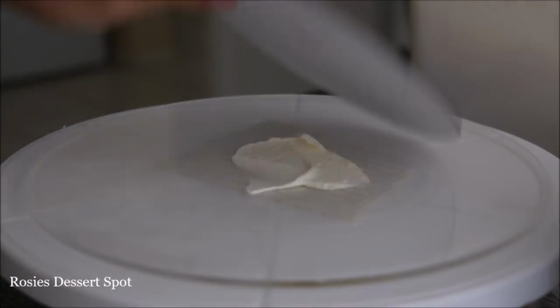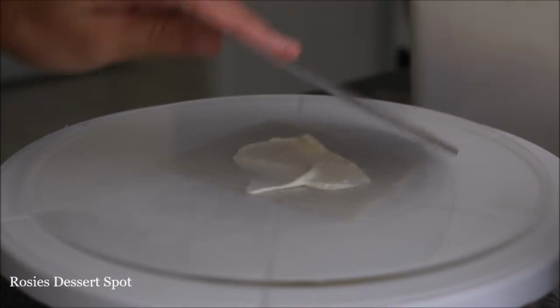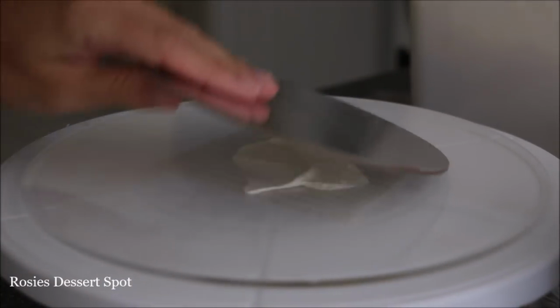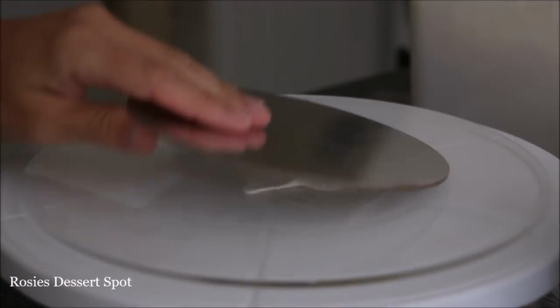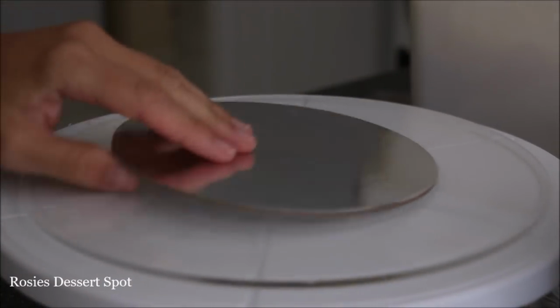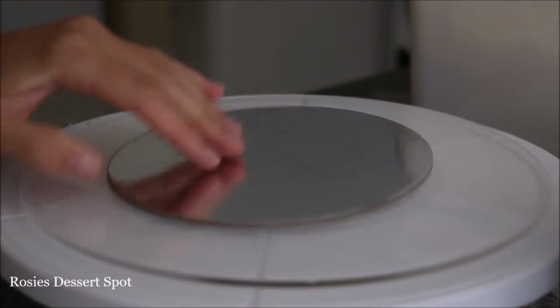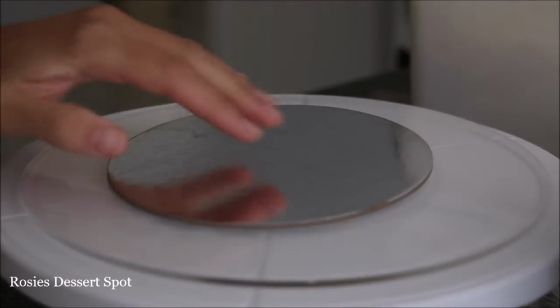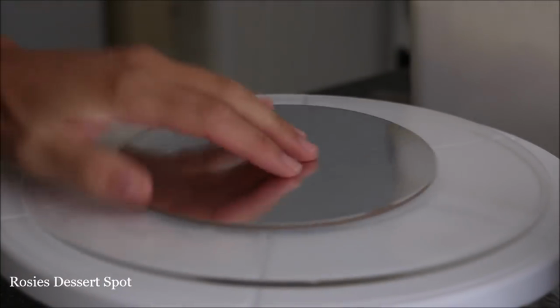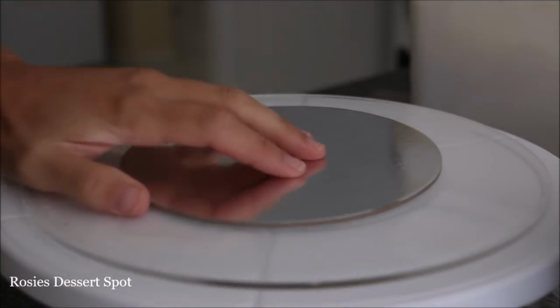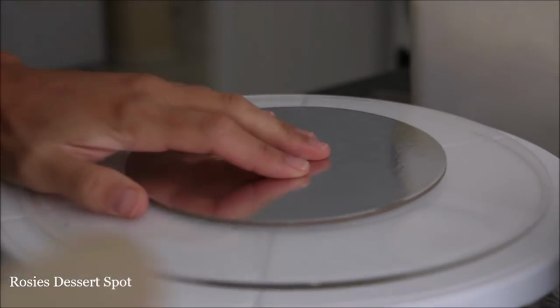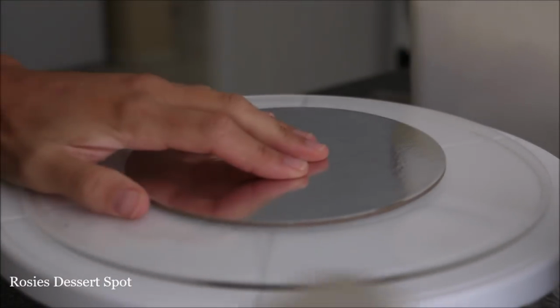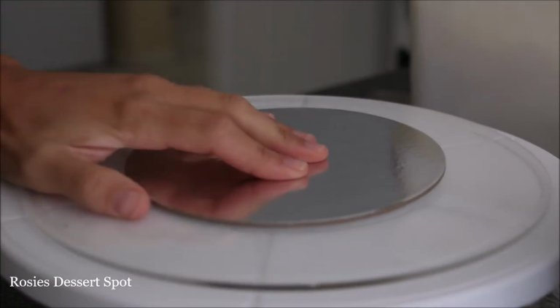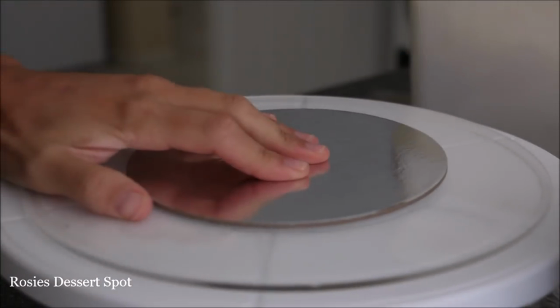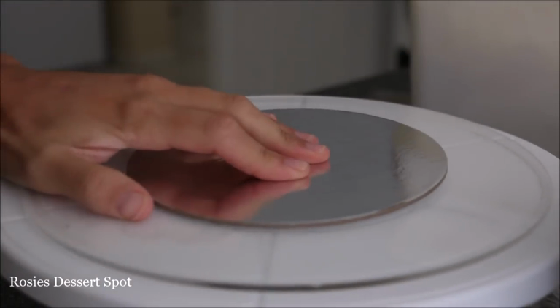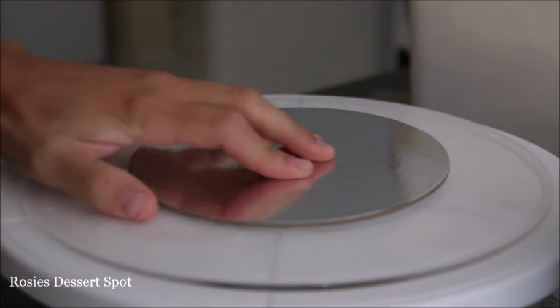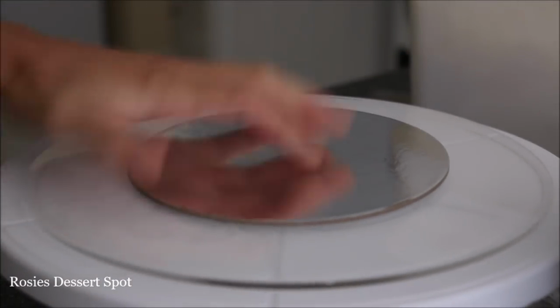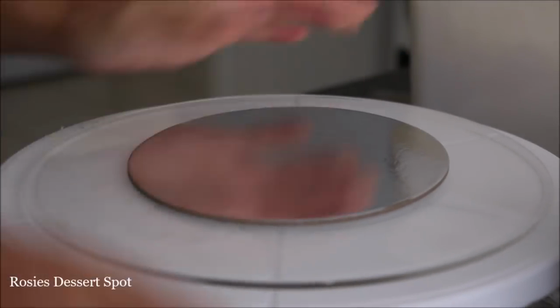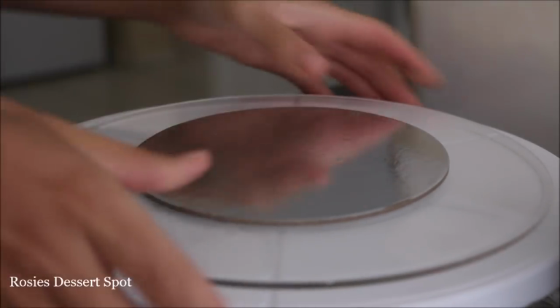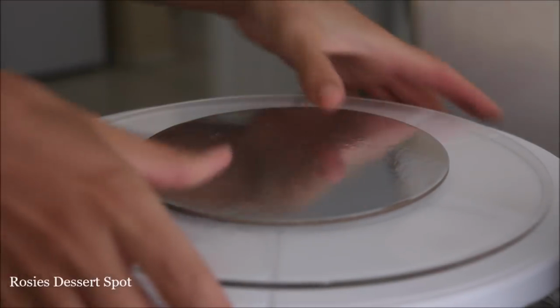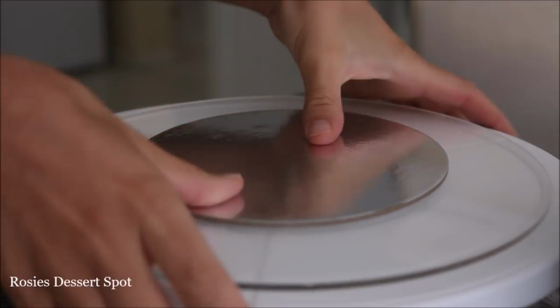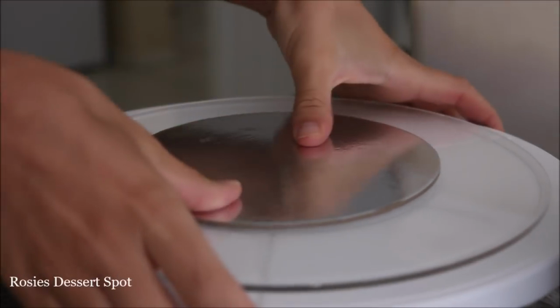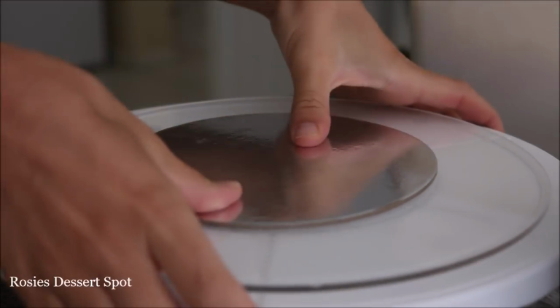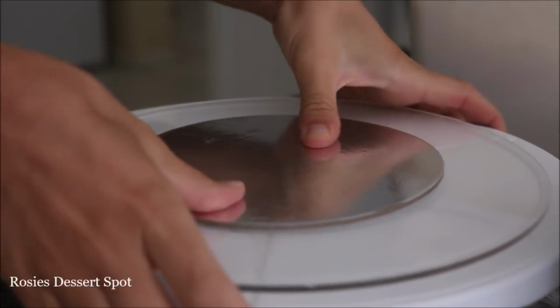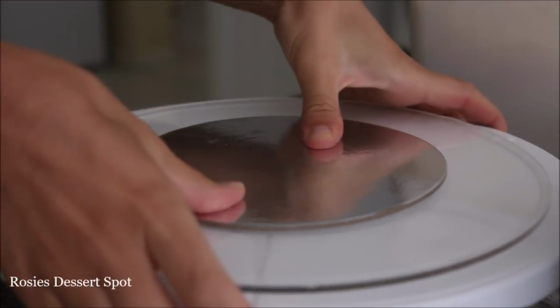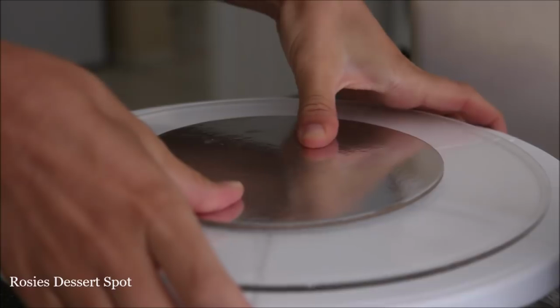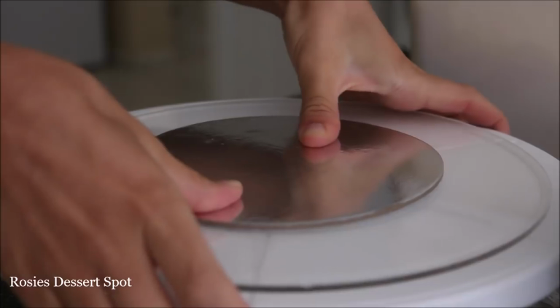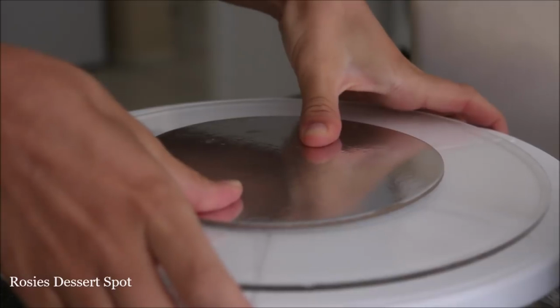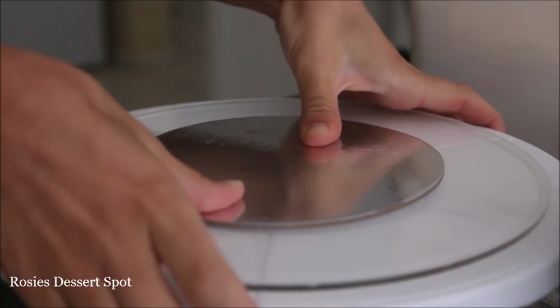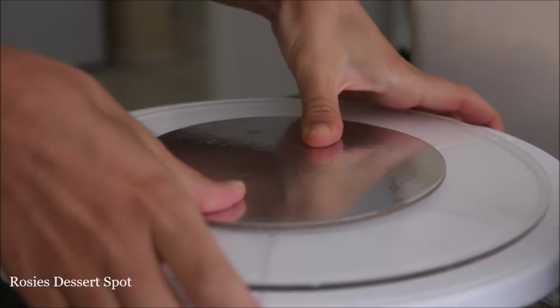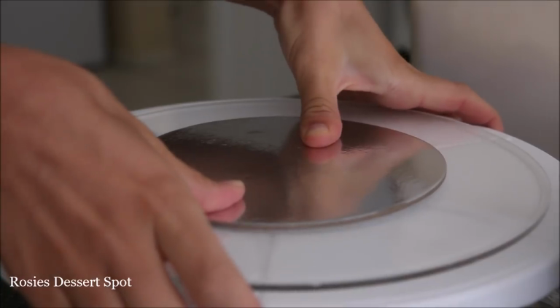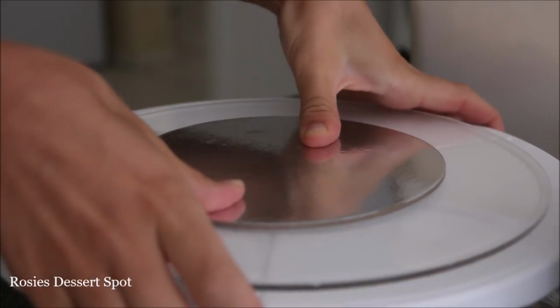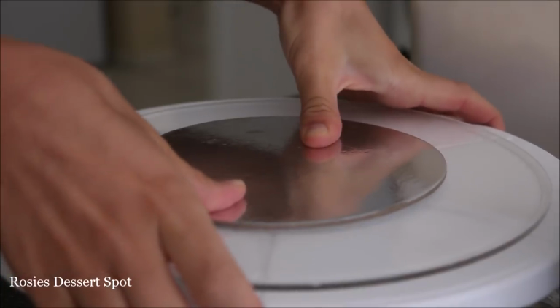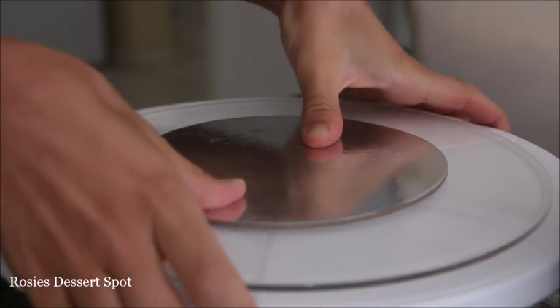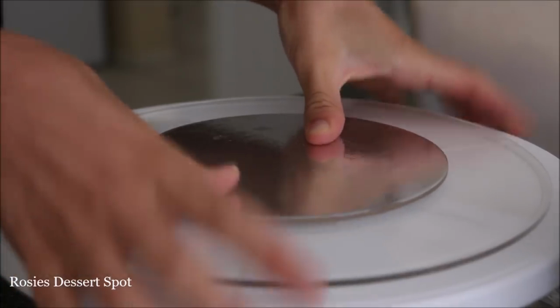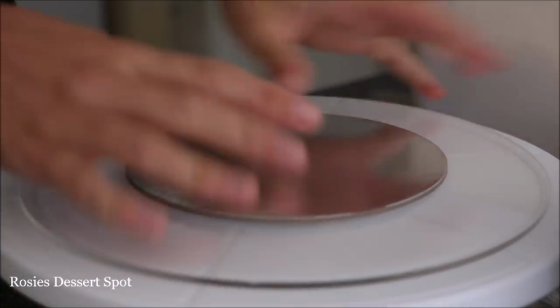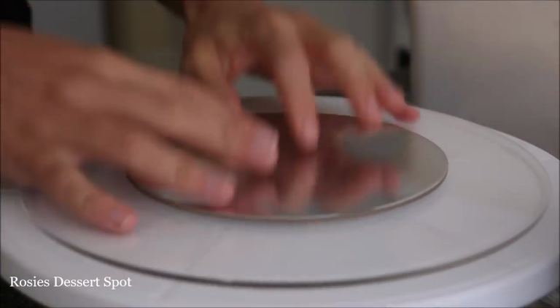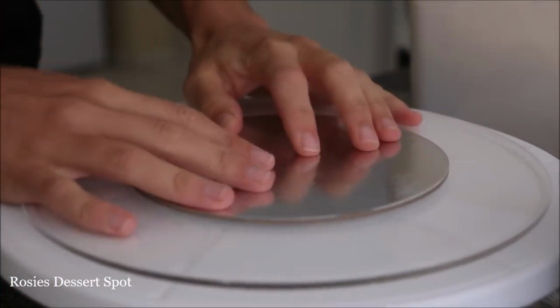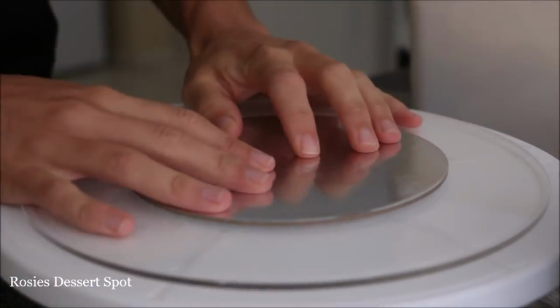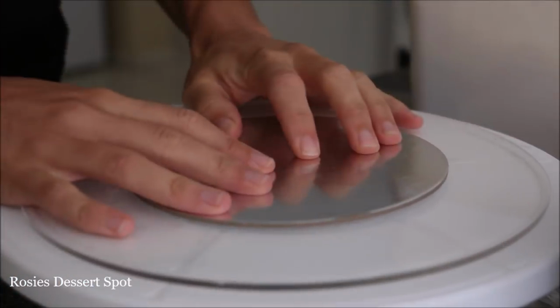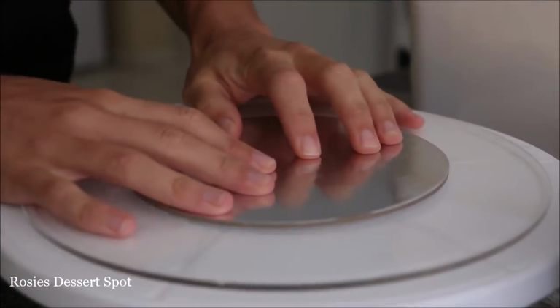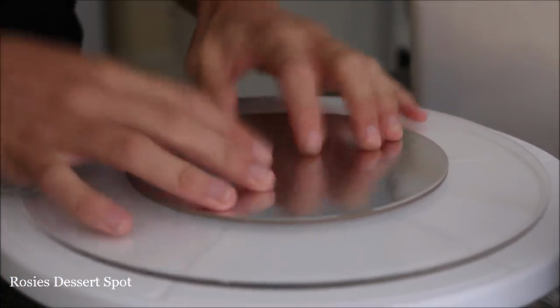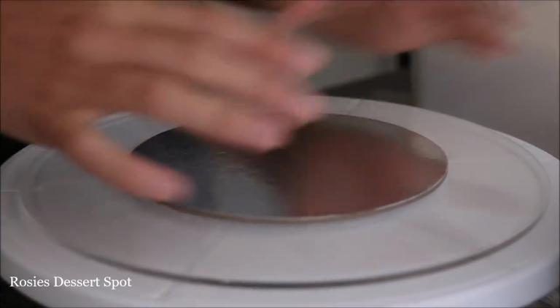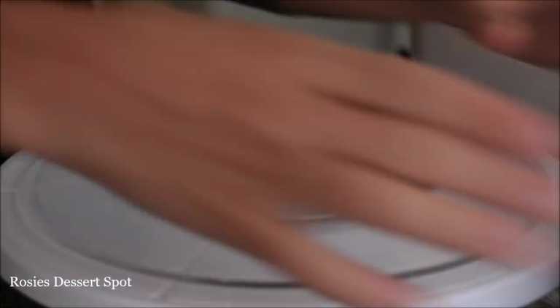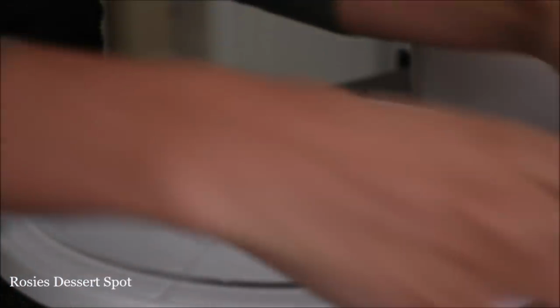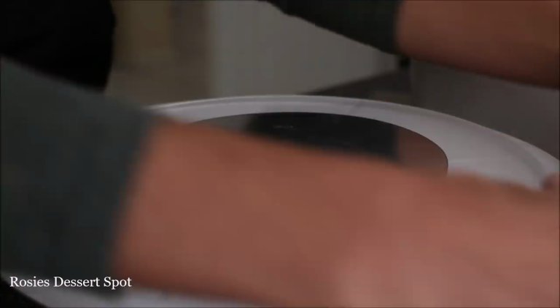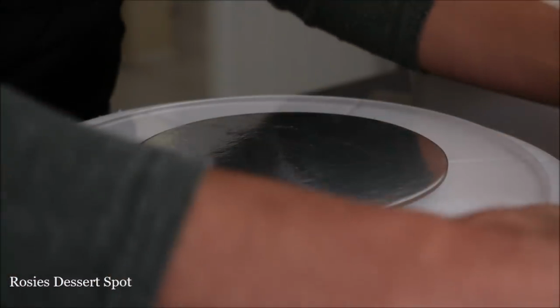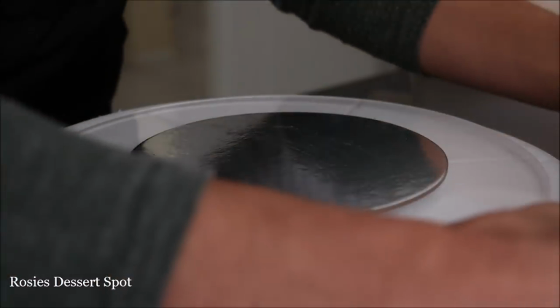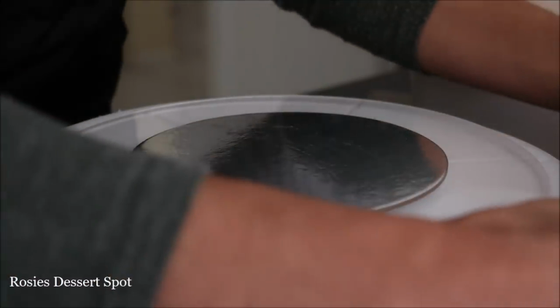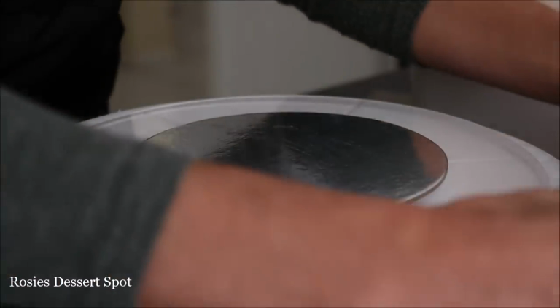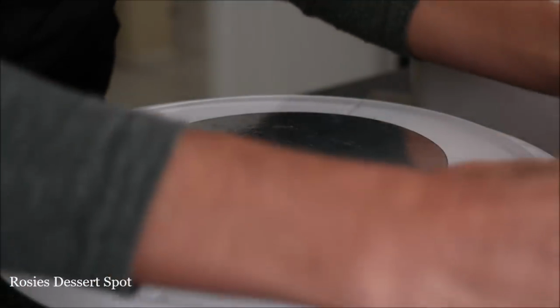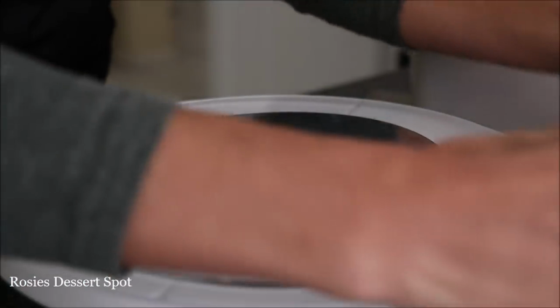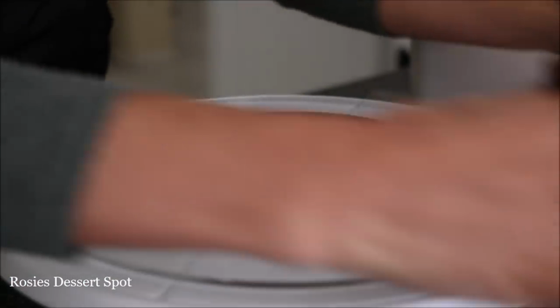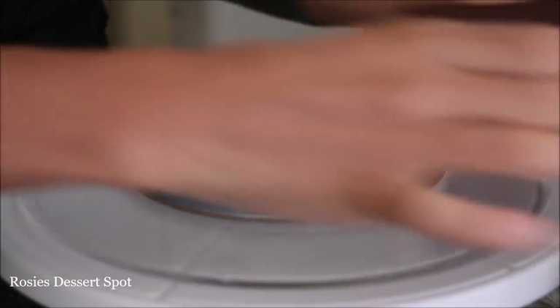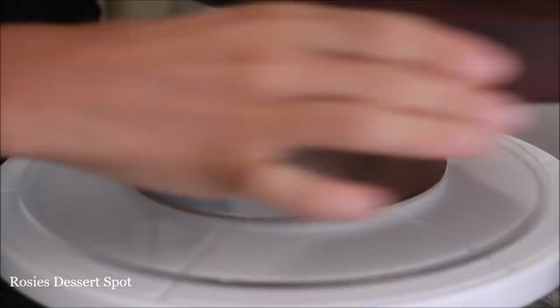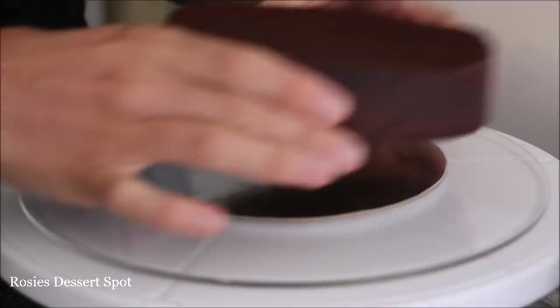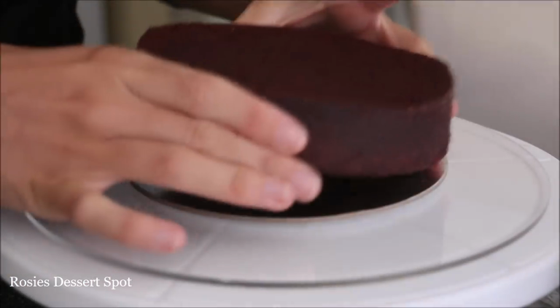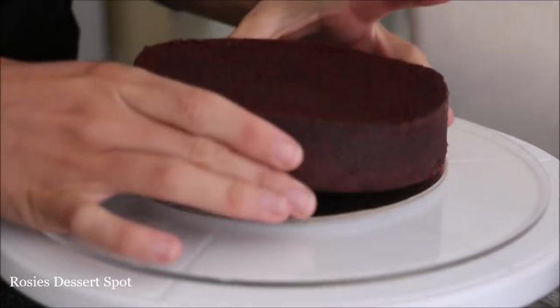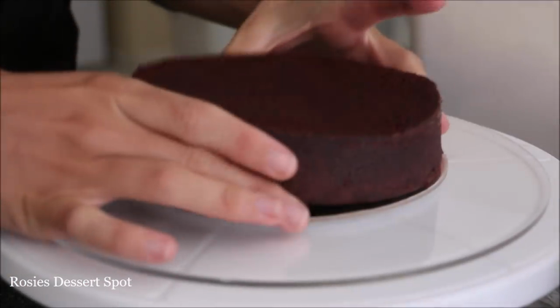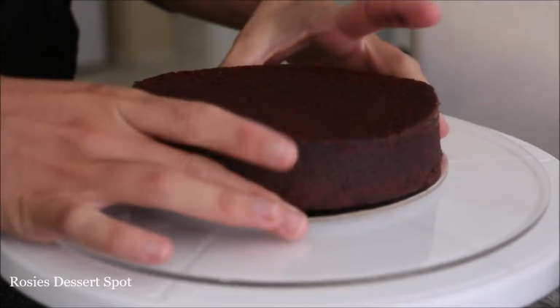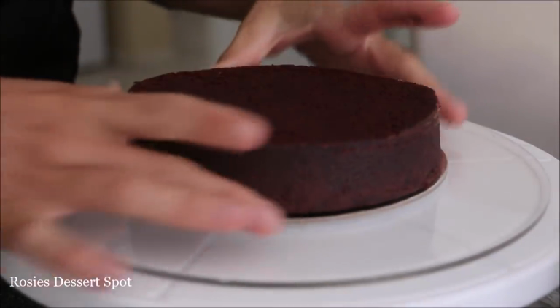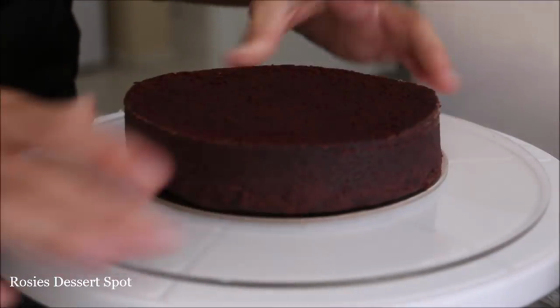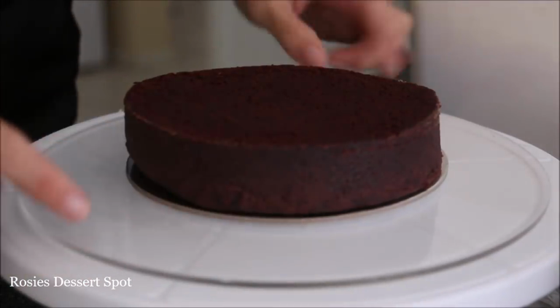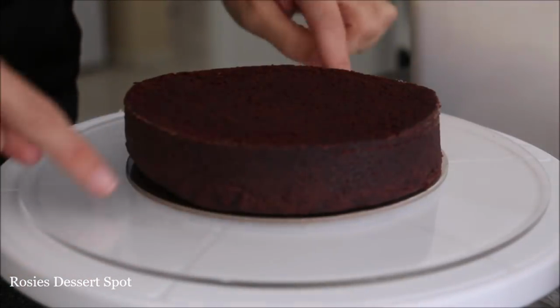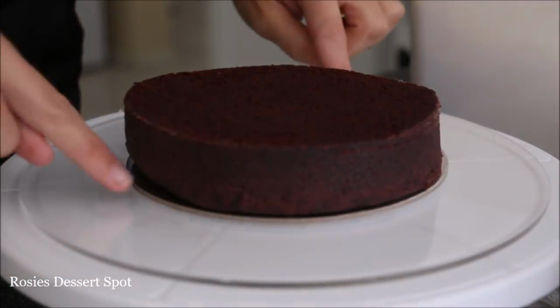Here I have some hybrid vanilla buttercream. The recipe for my hybrid vanilla buttercream is actually in the description box below this video.